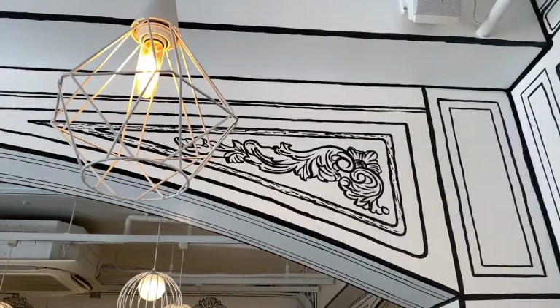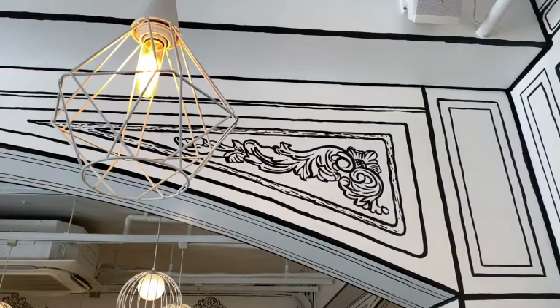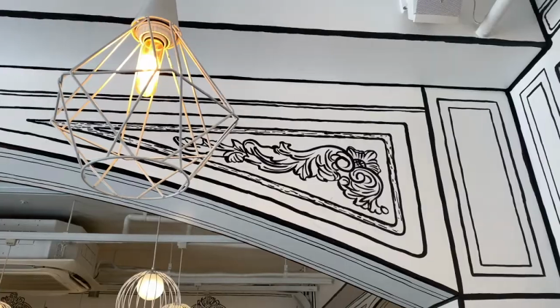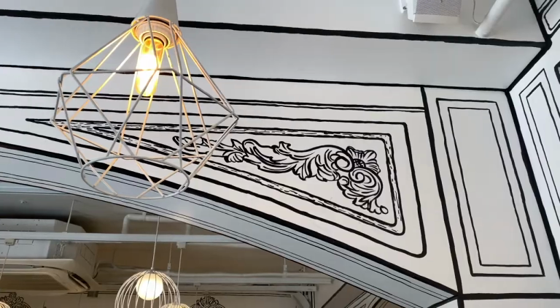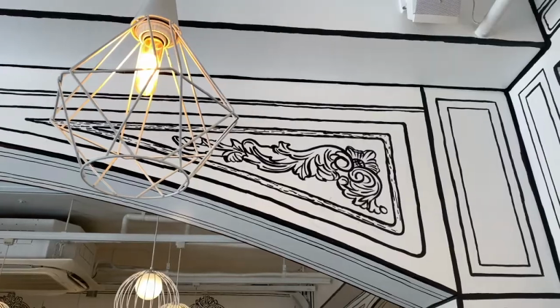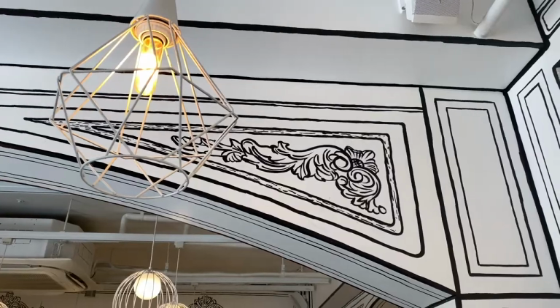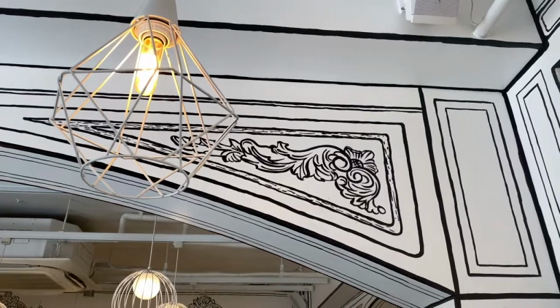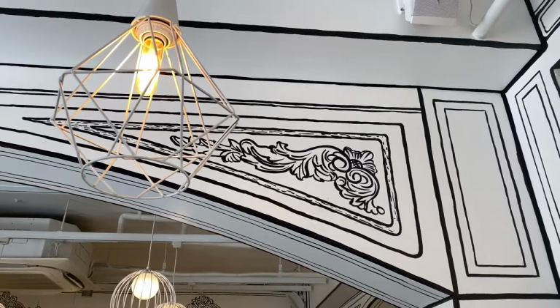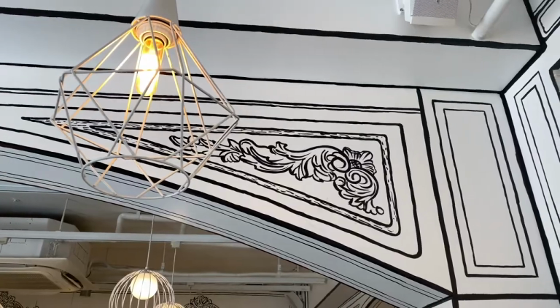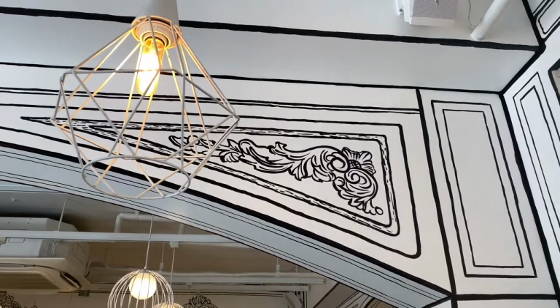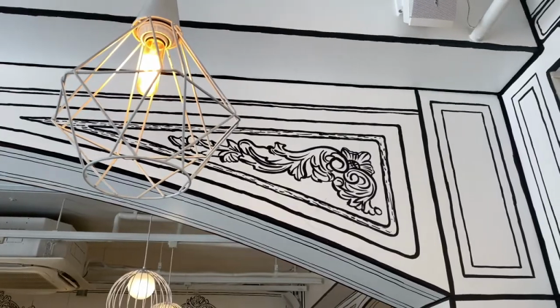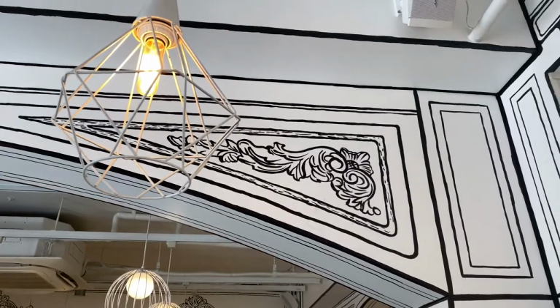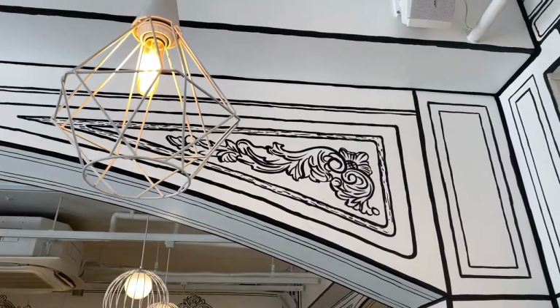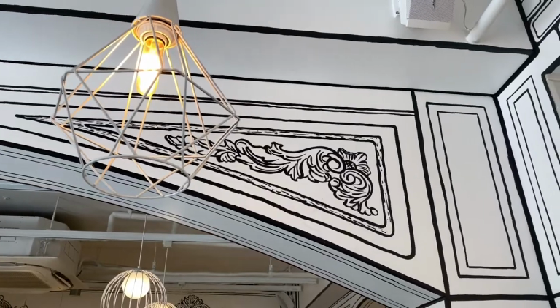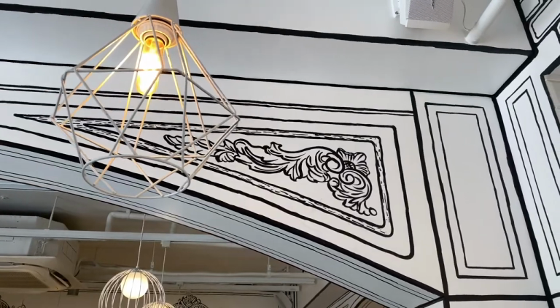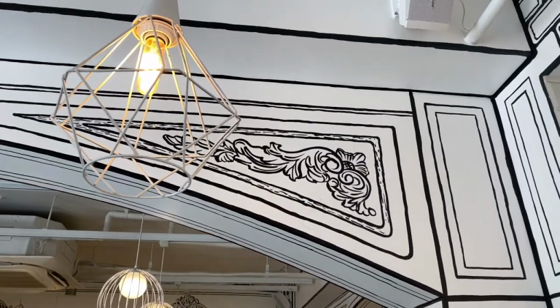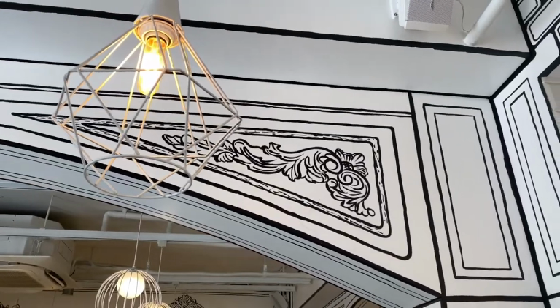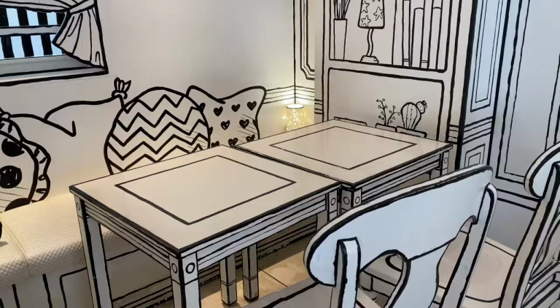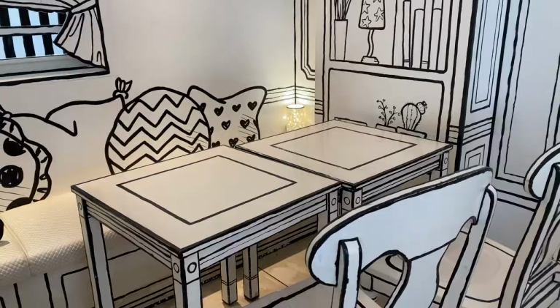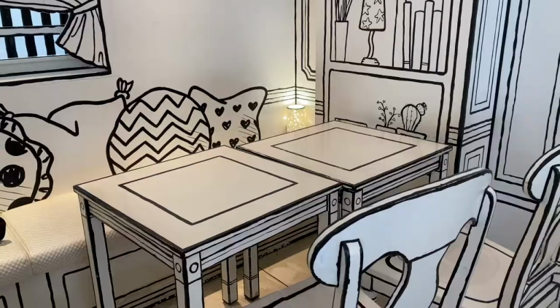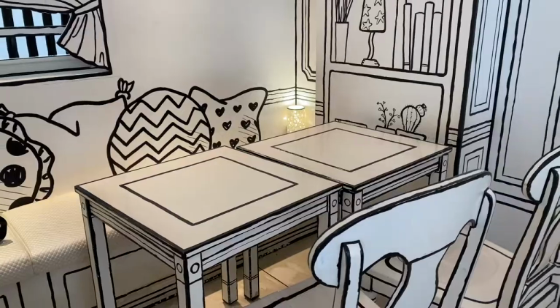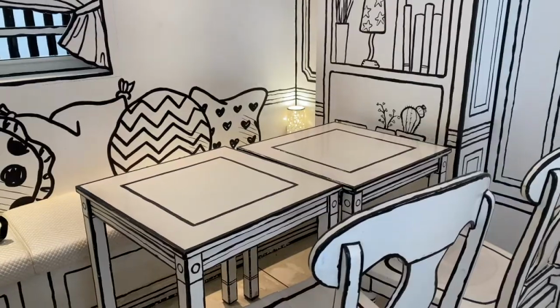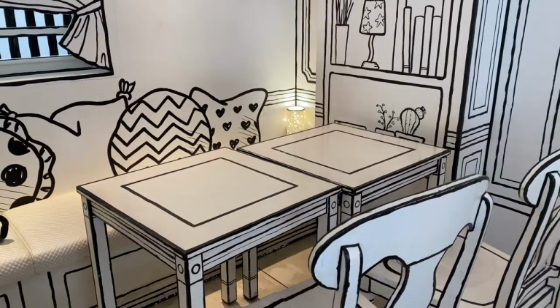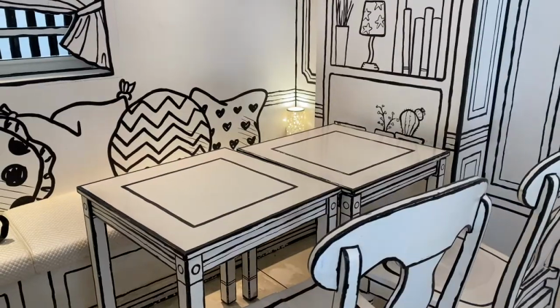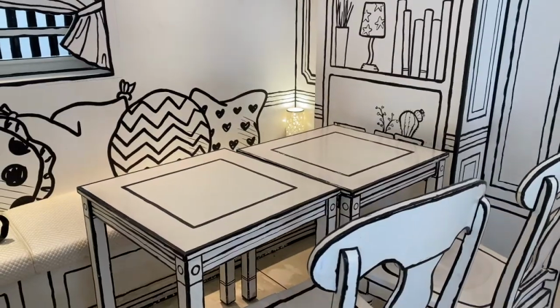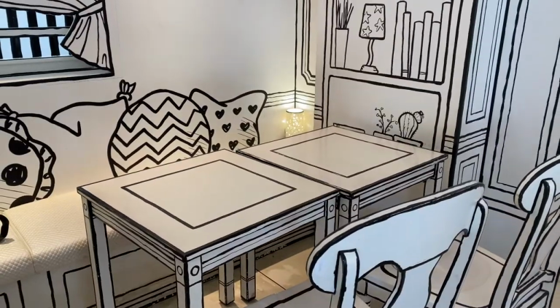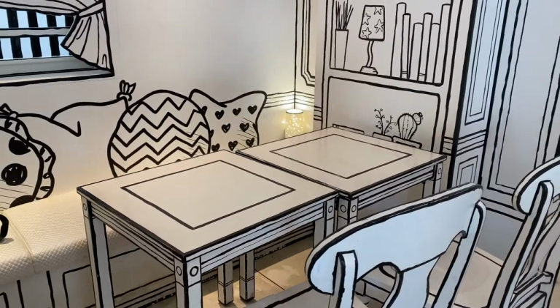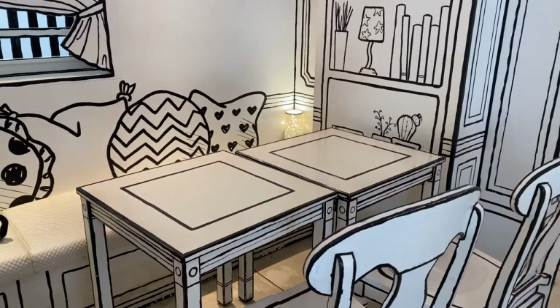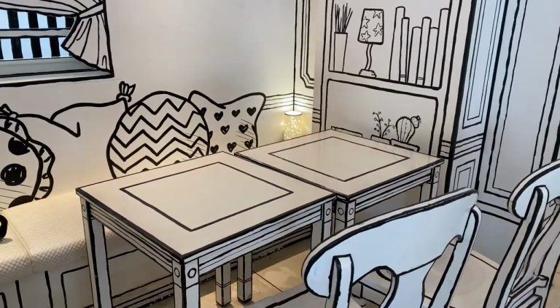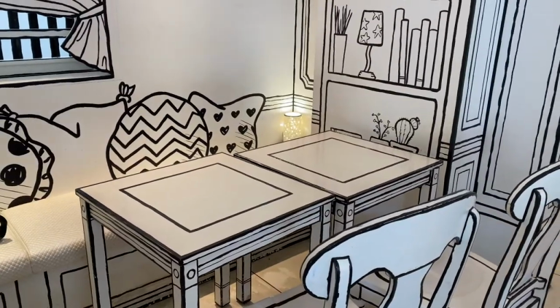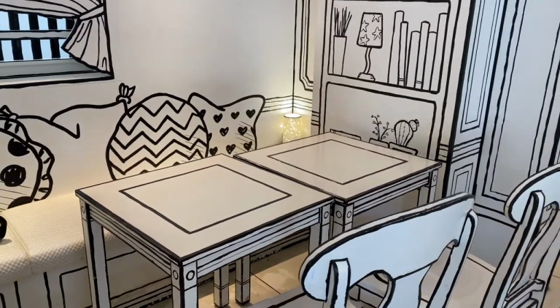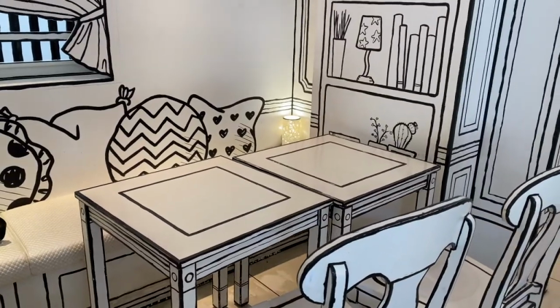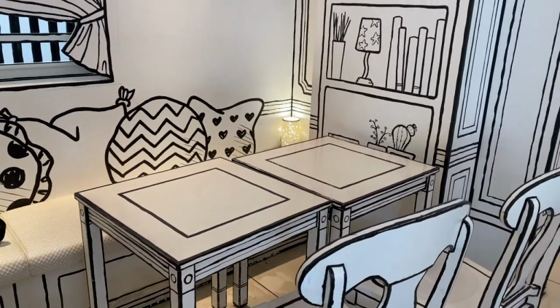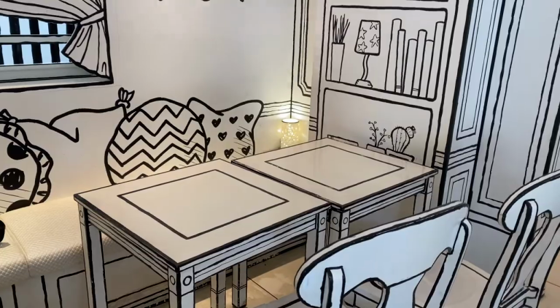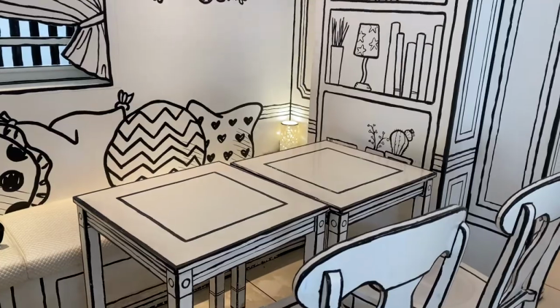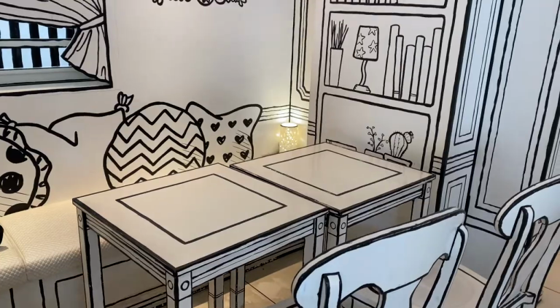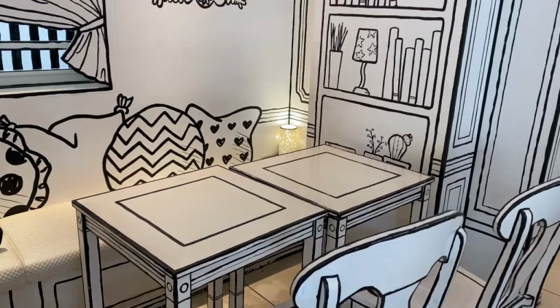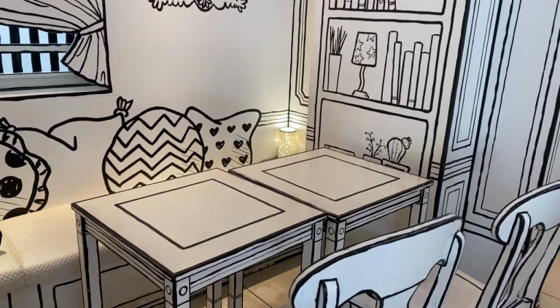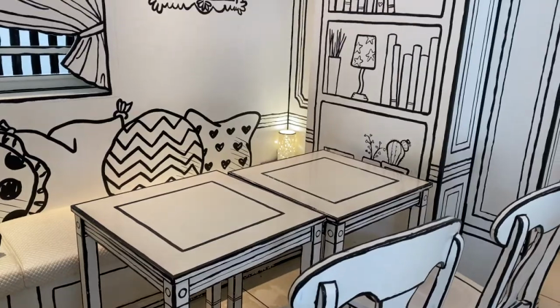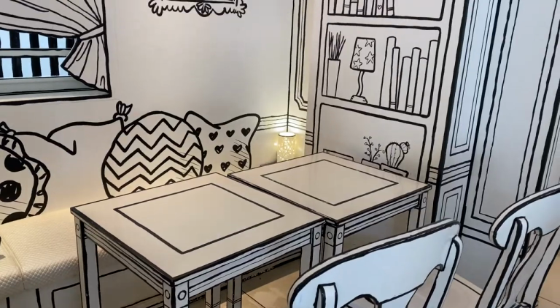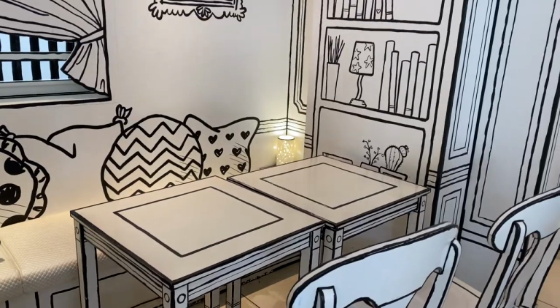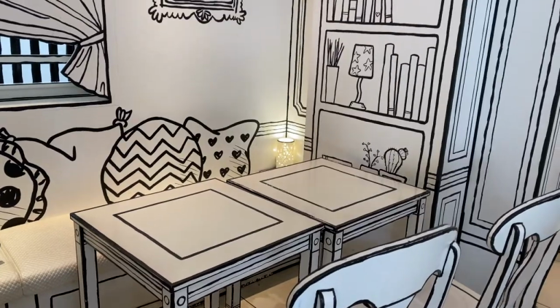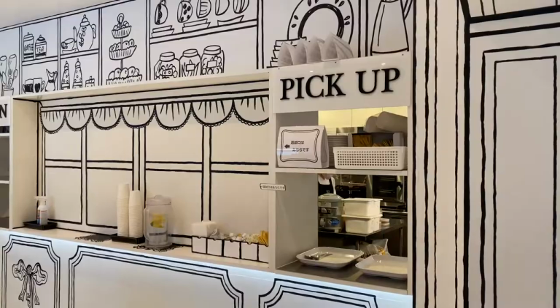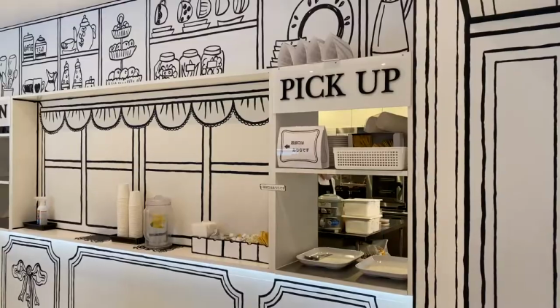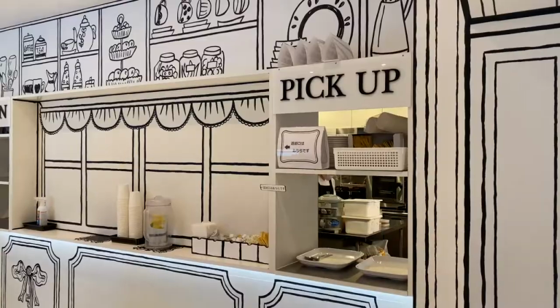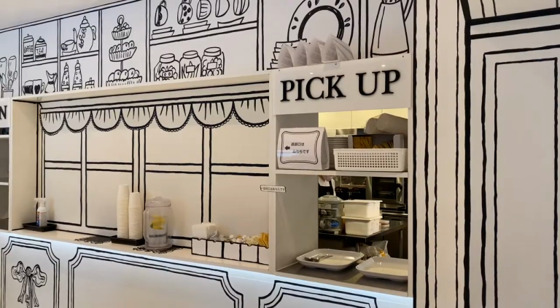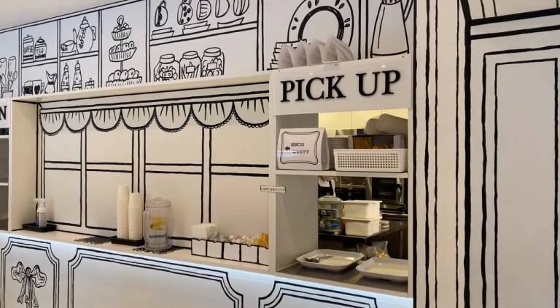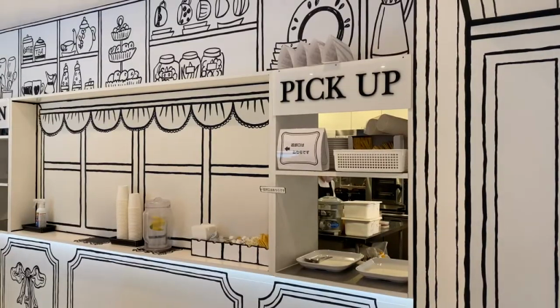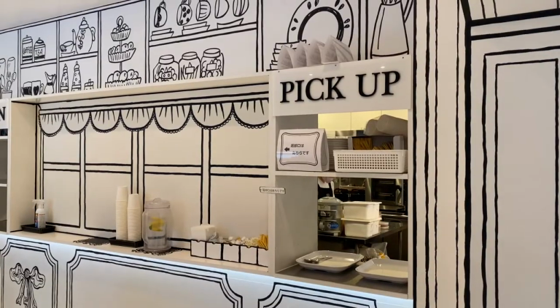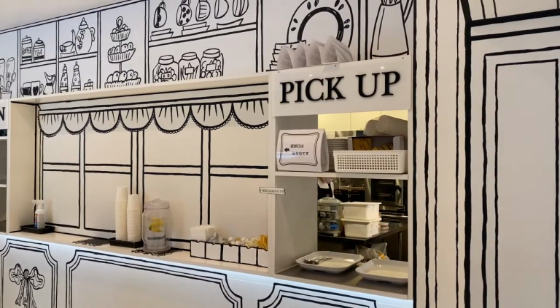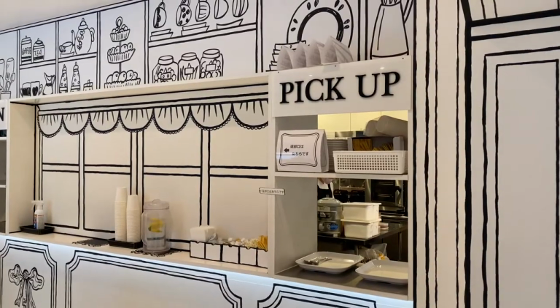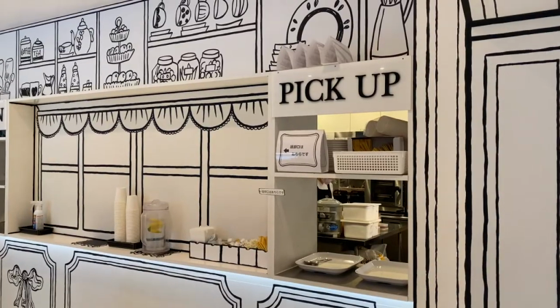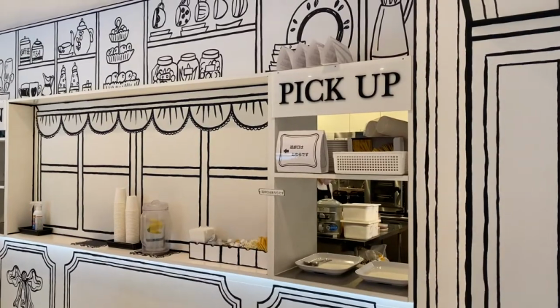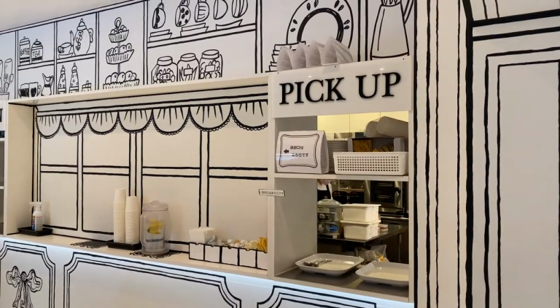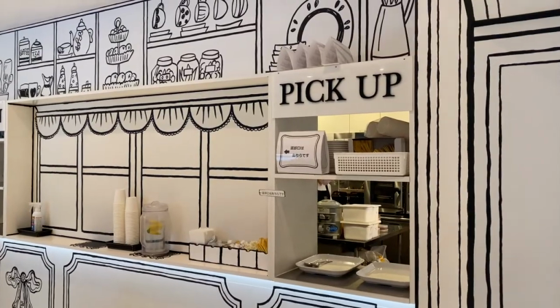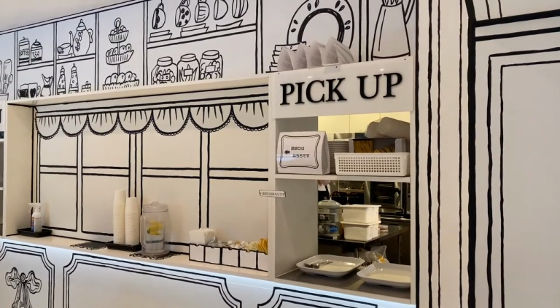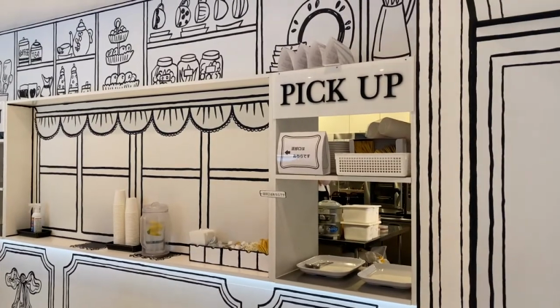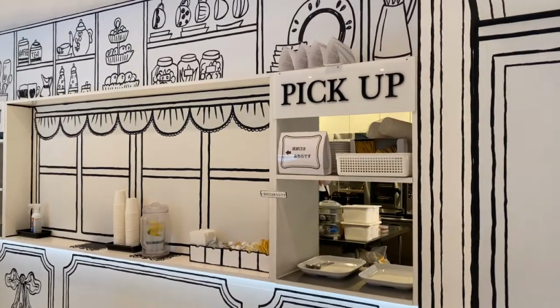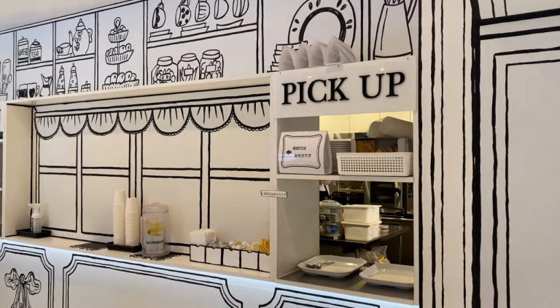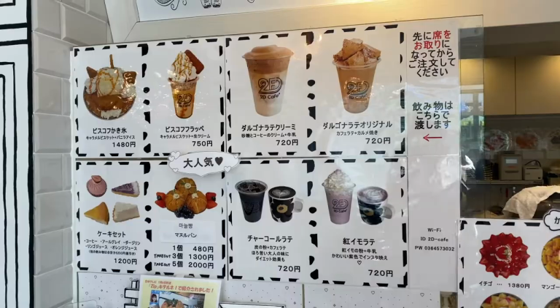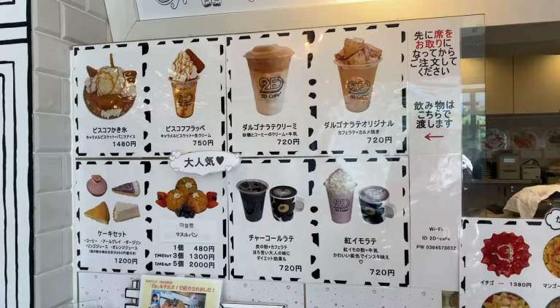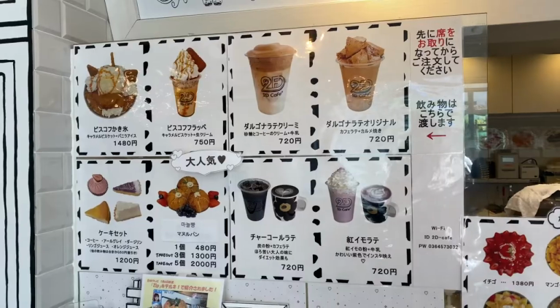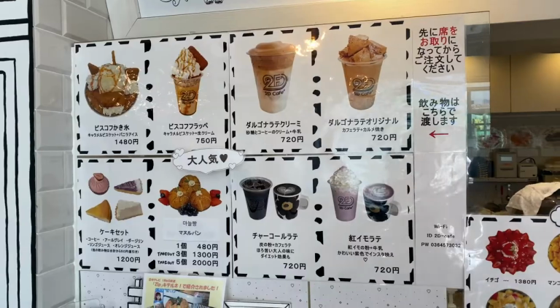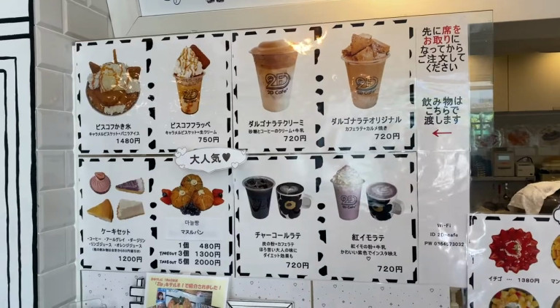The walls, the tables, the chairs — everything is in black and white, making this one of the more unique cafes that Tokyo has to offer.